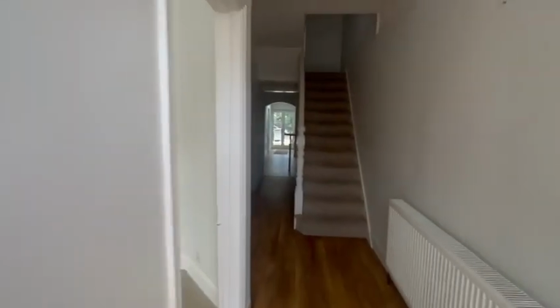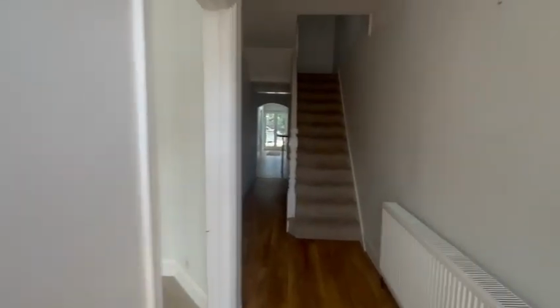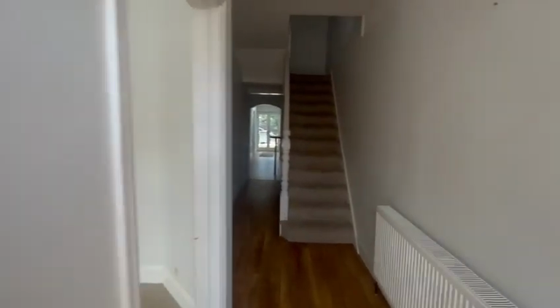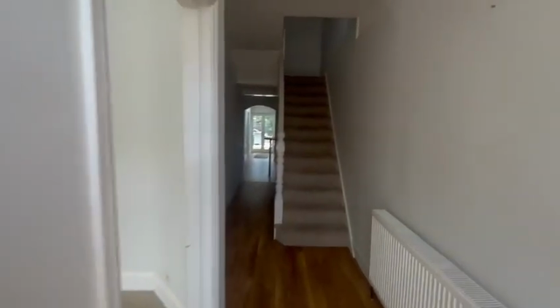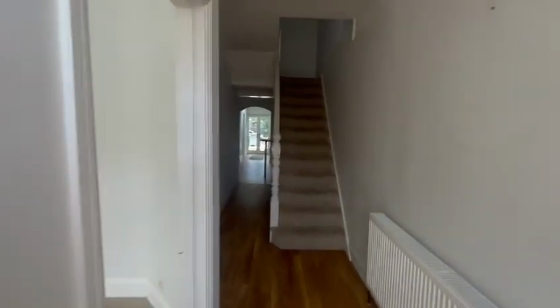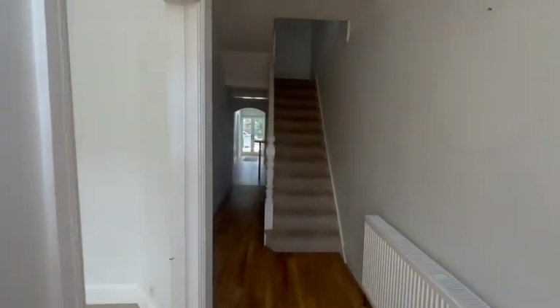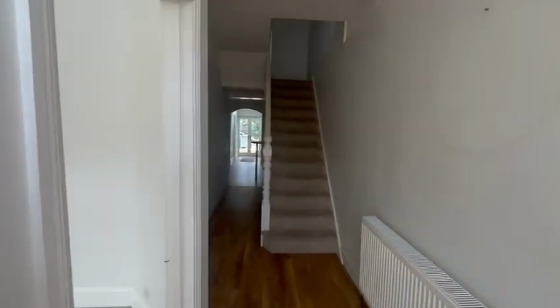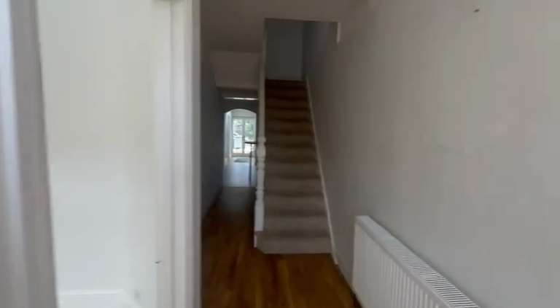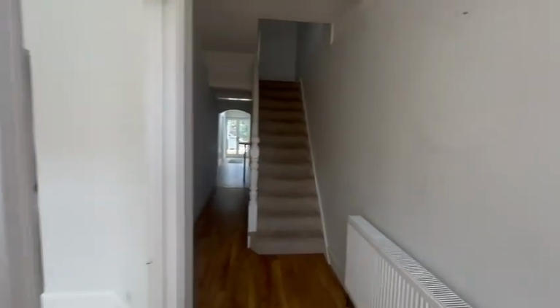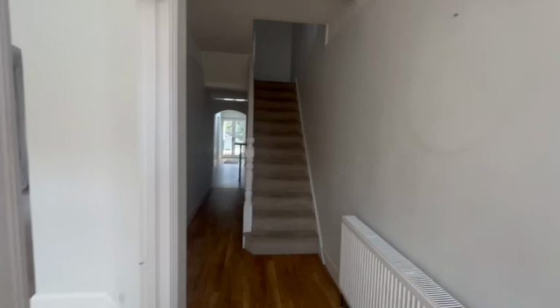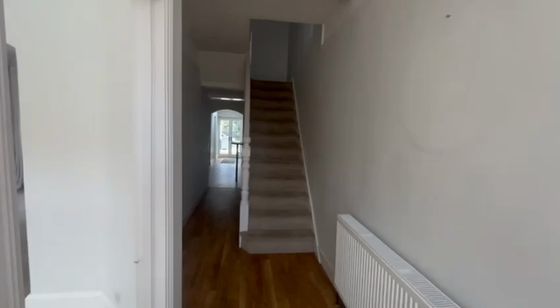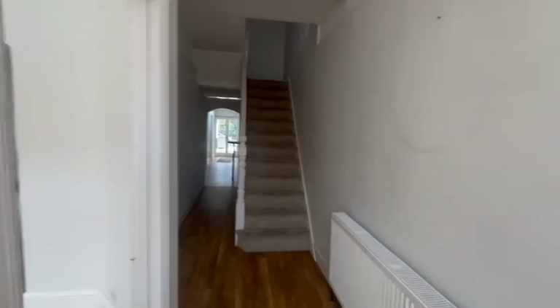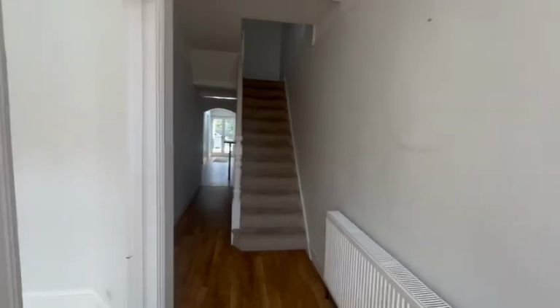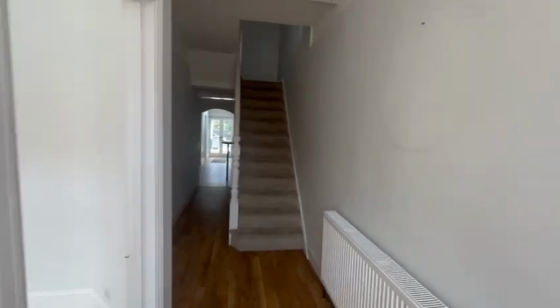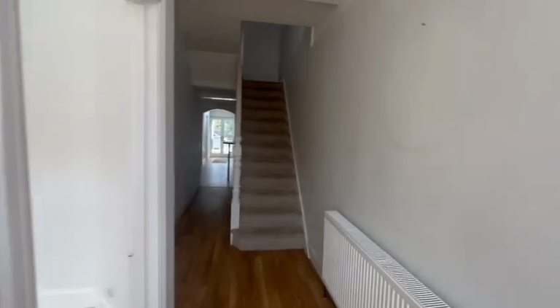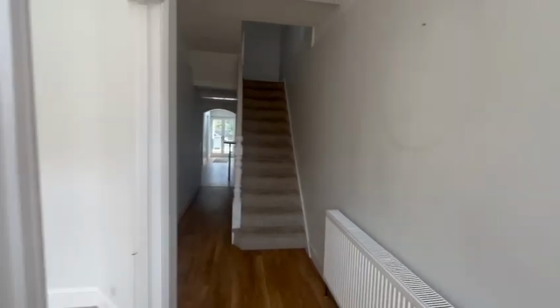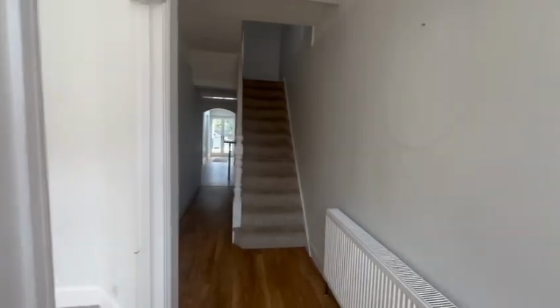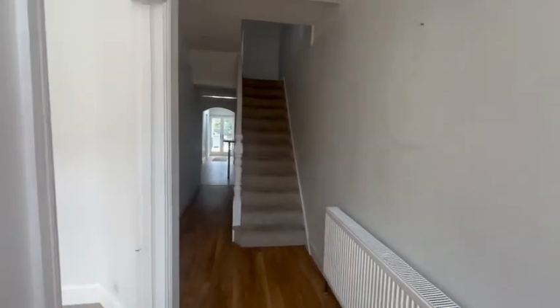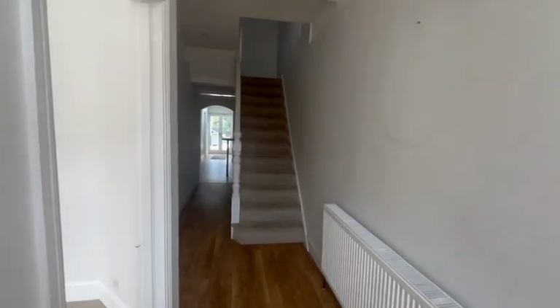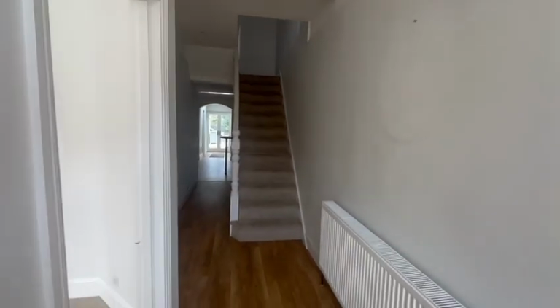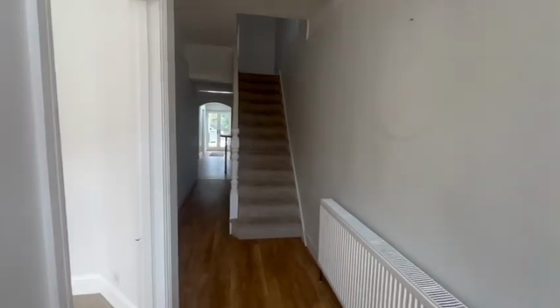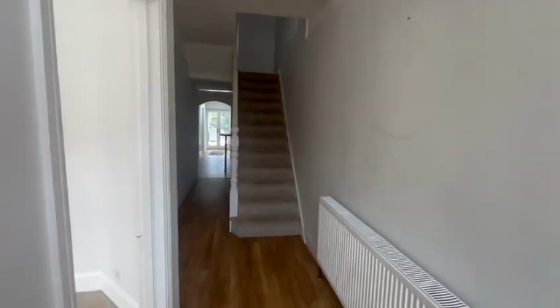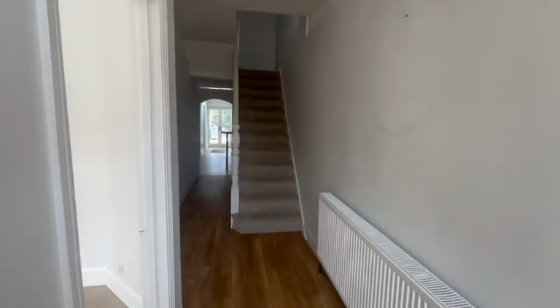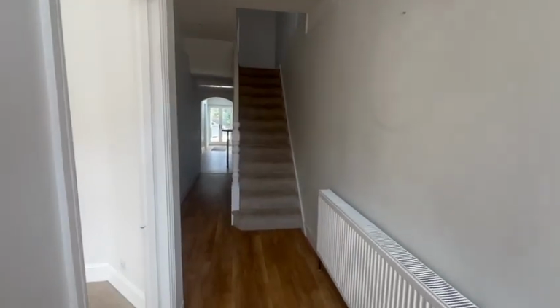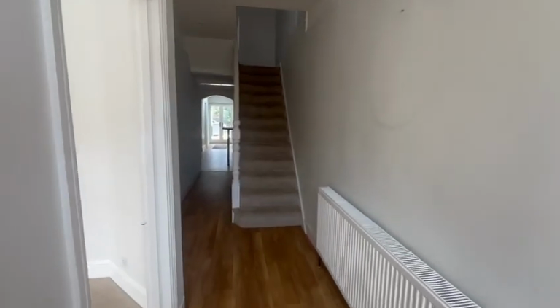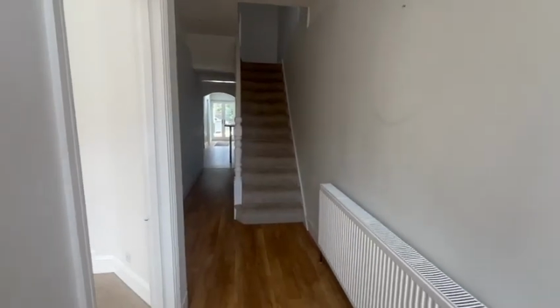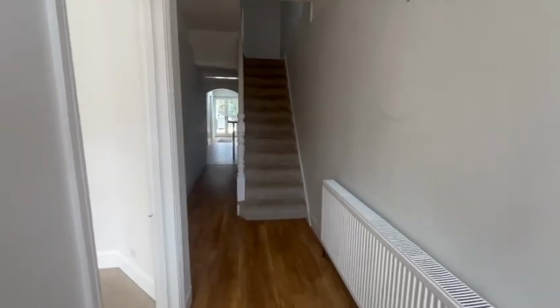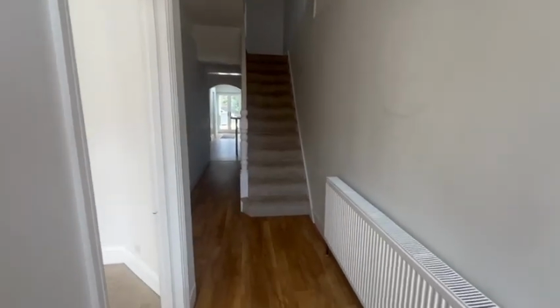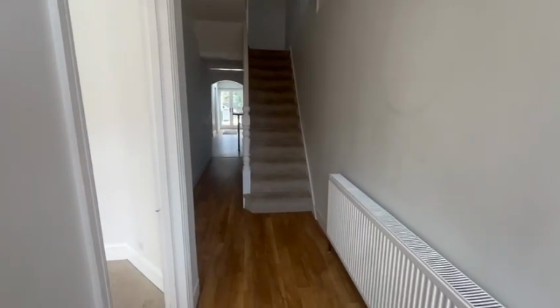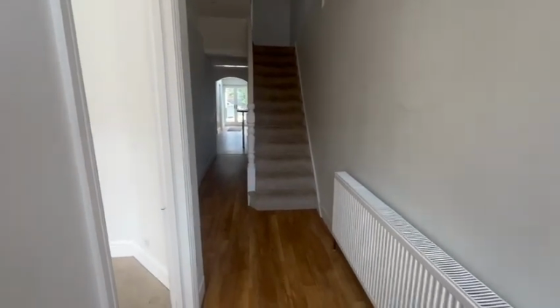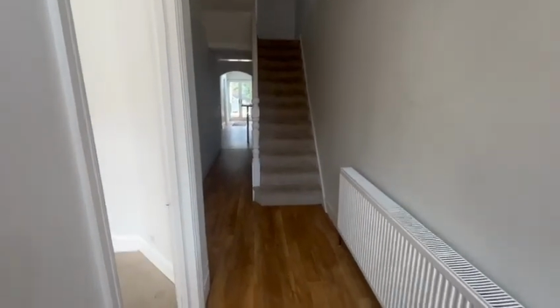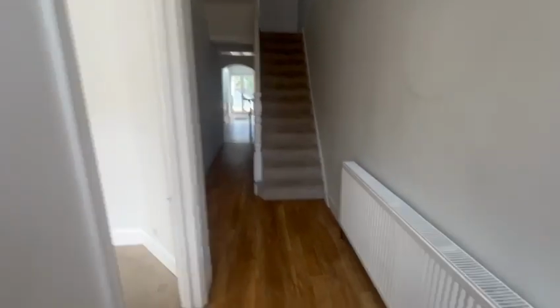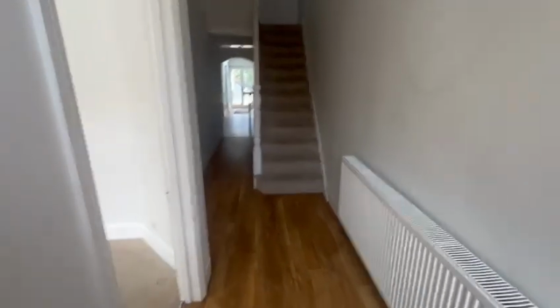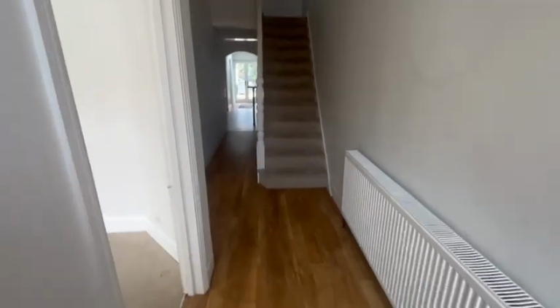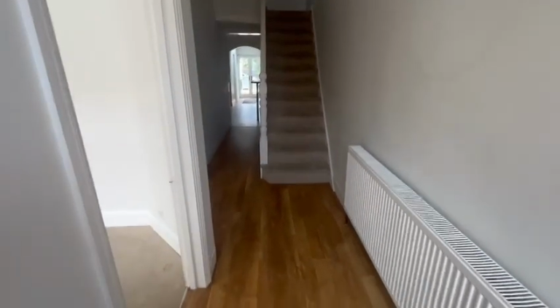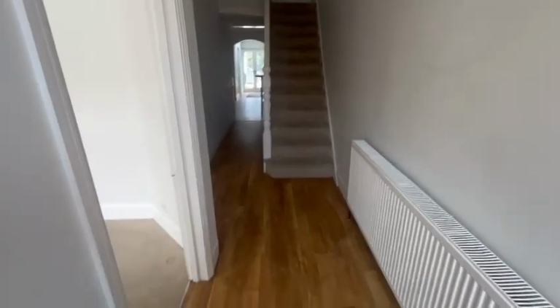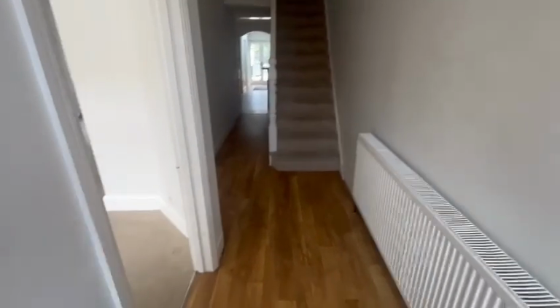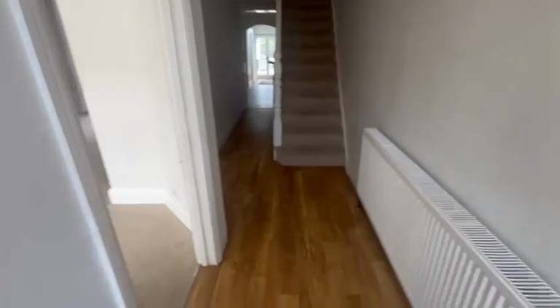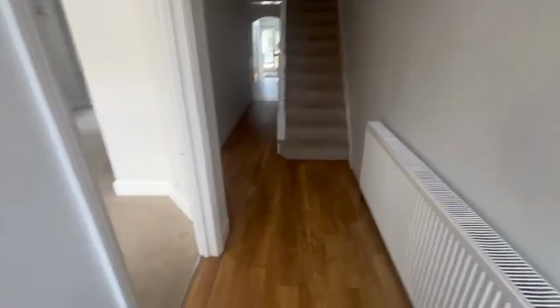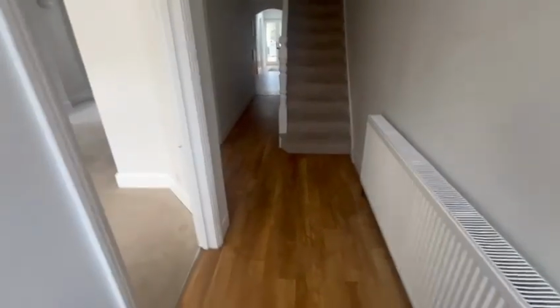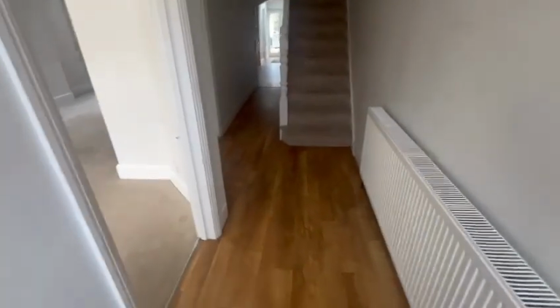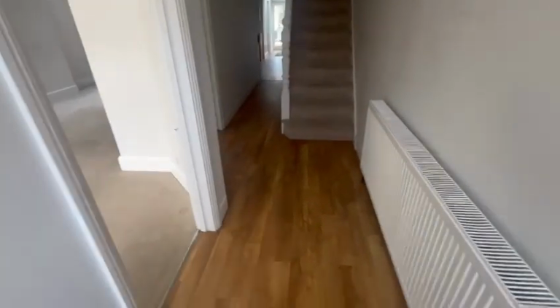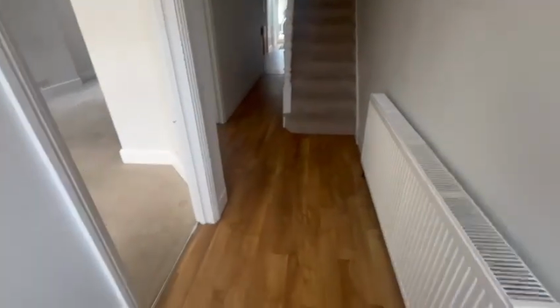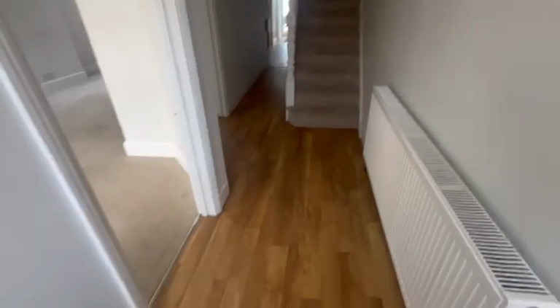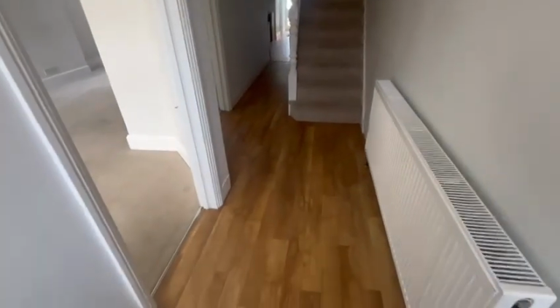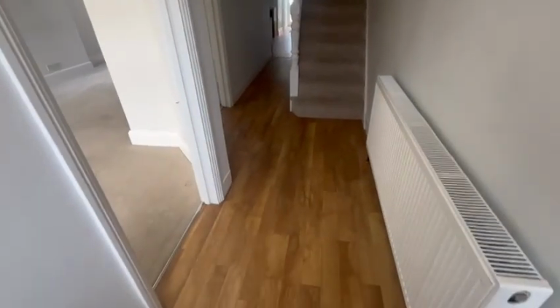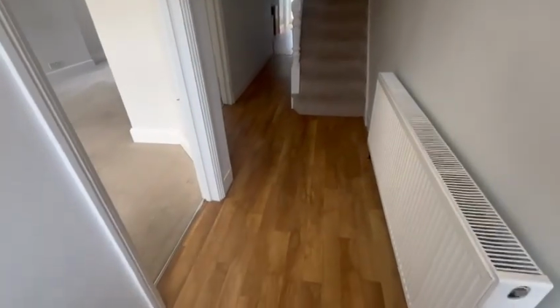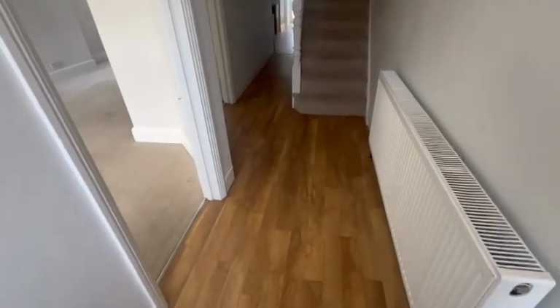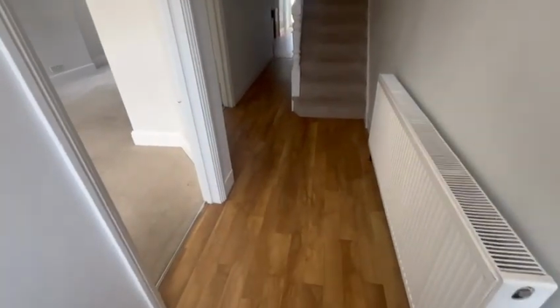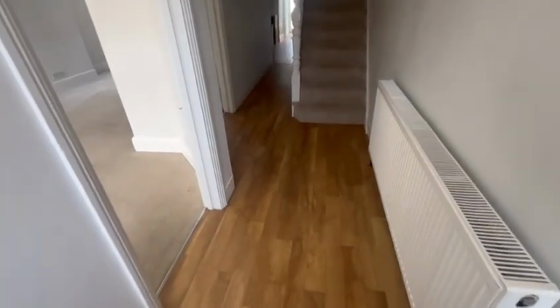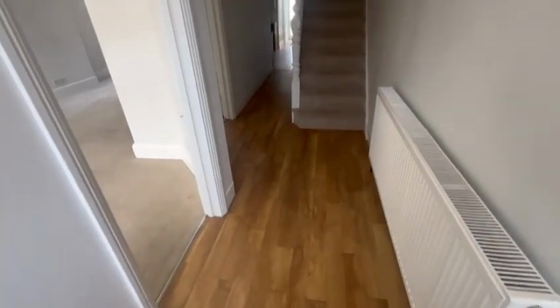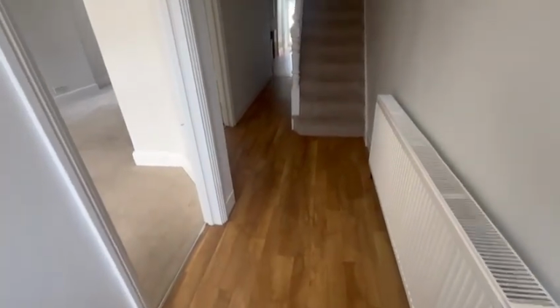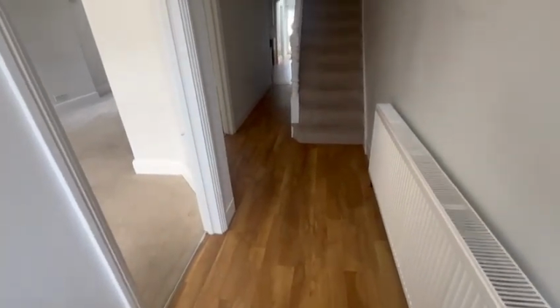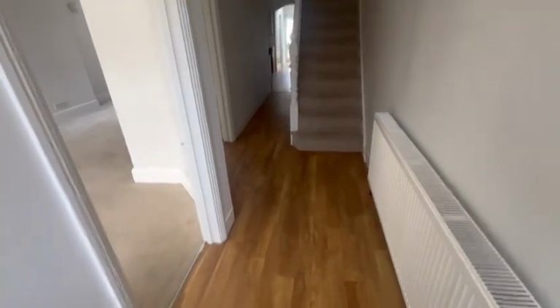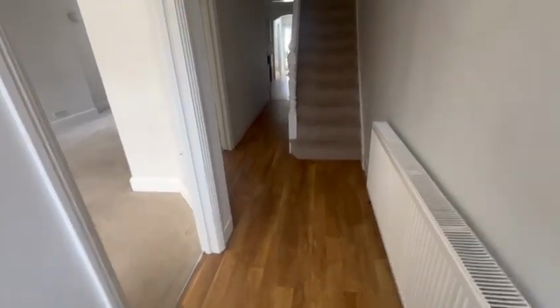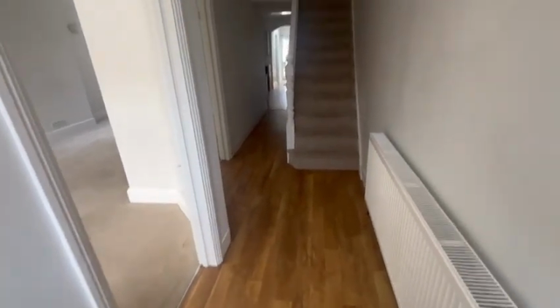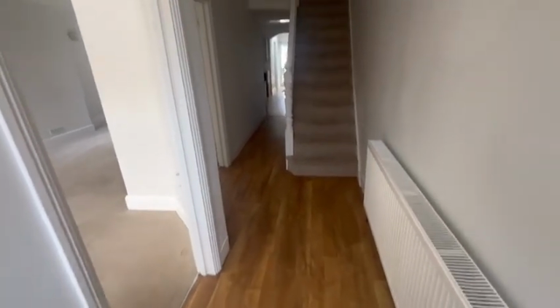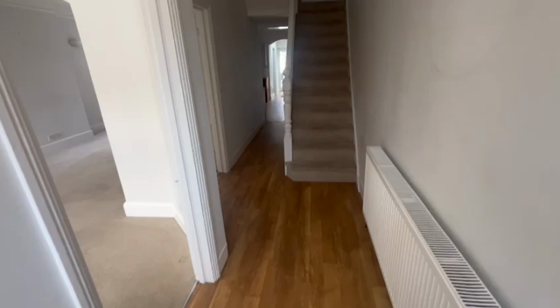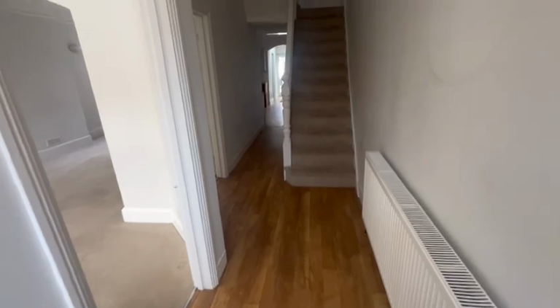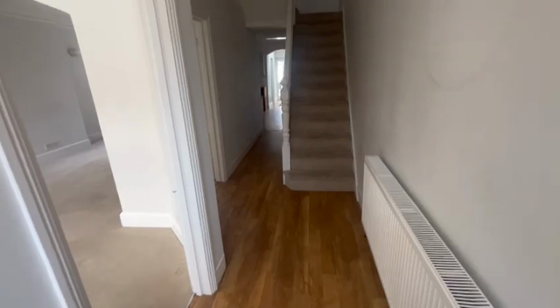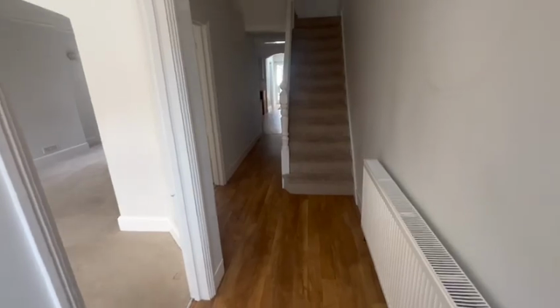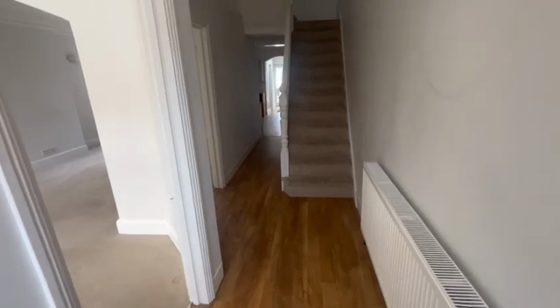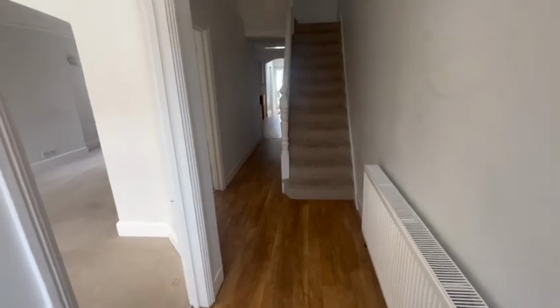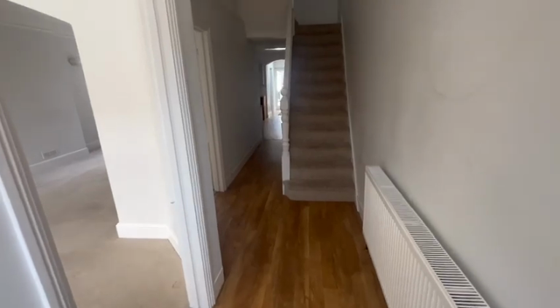We have the entrance to the hallway. You can see the brand new Karndean flooring which runs front to back.